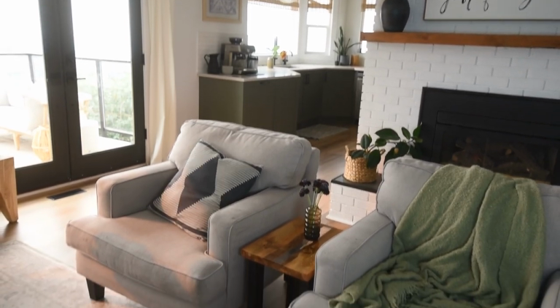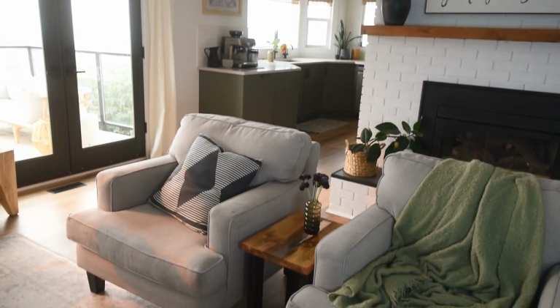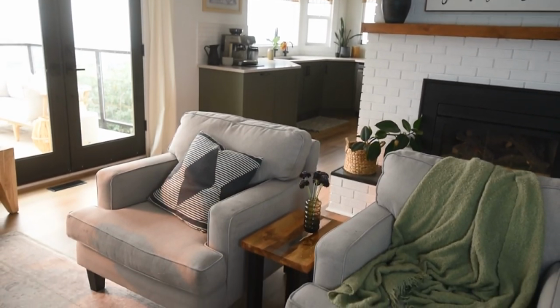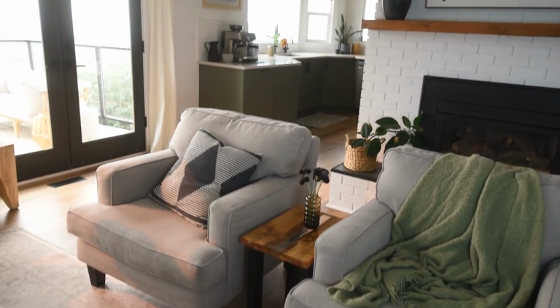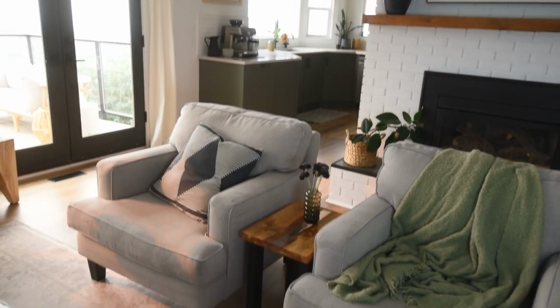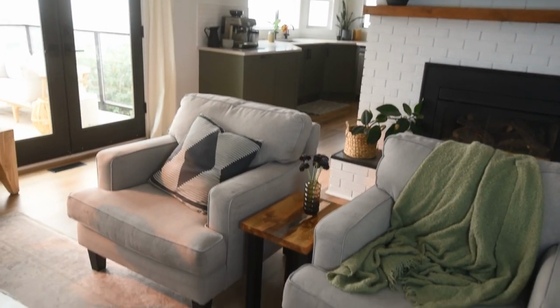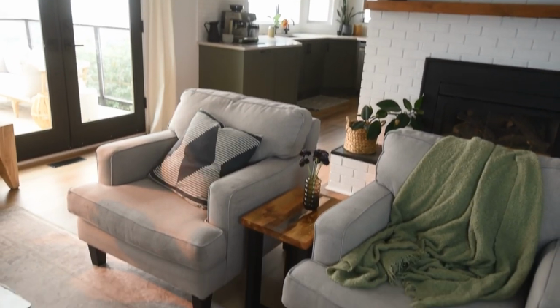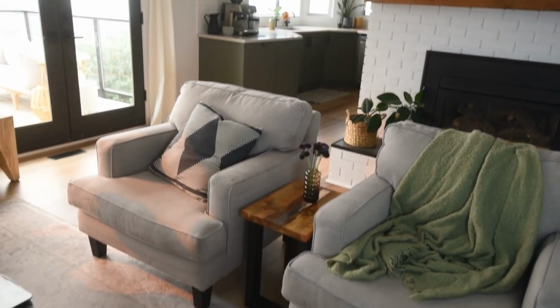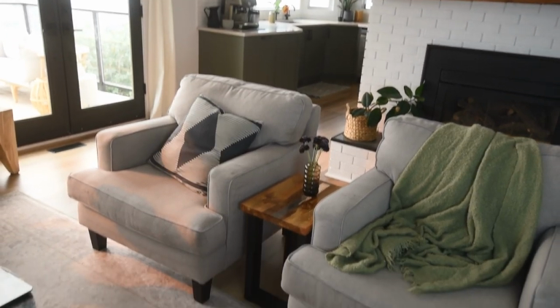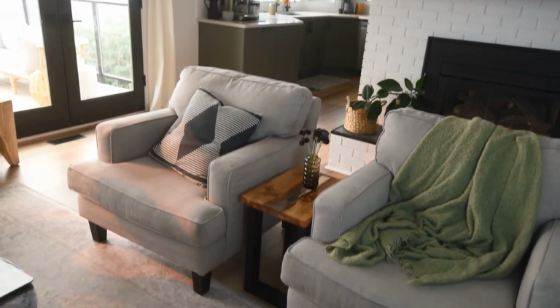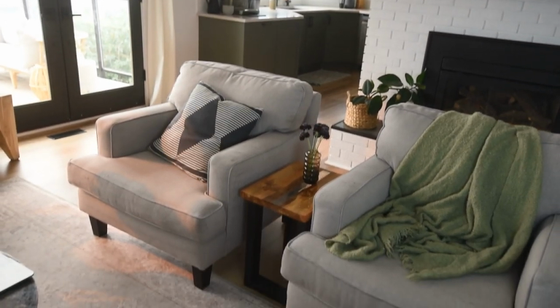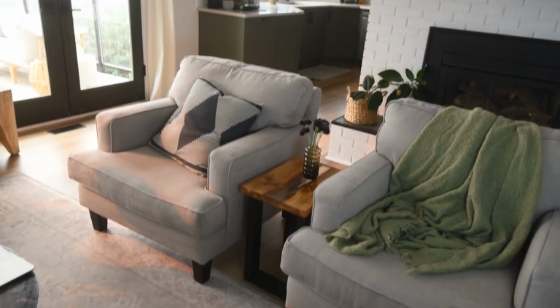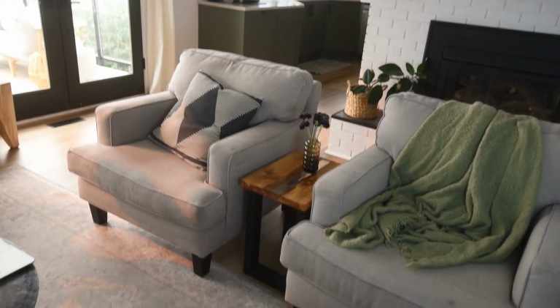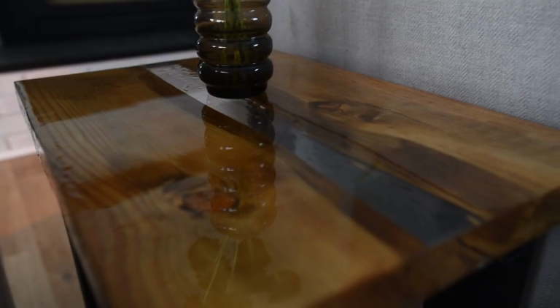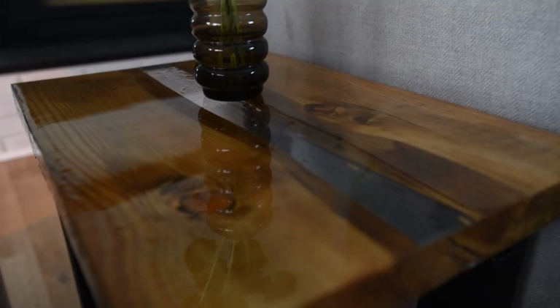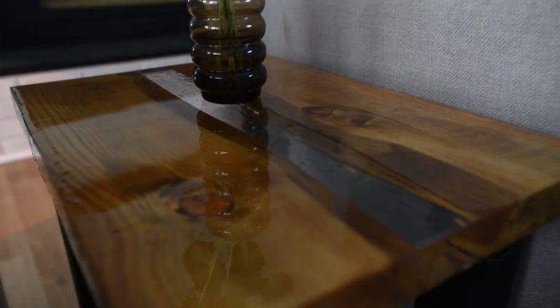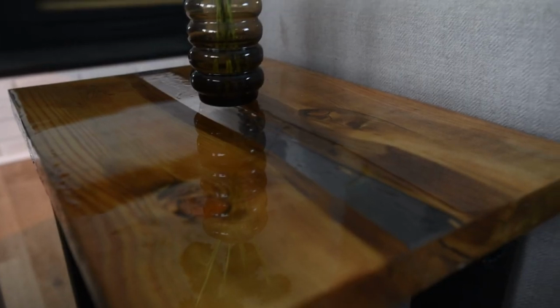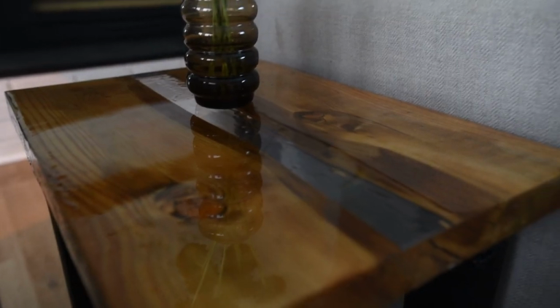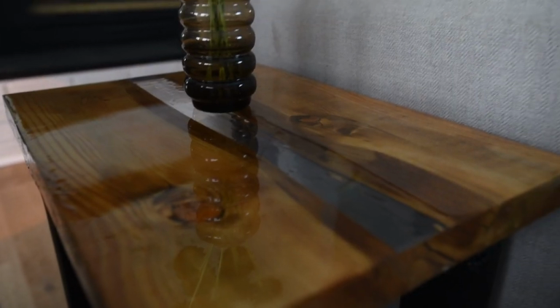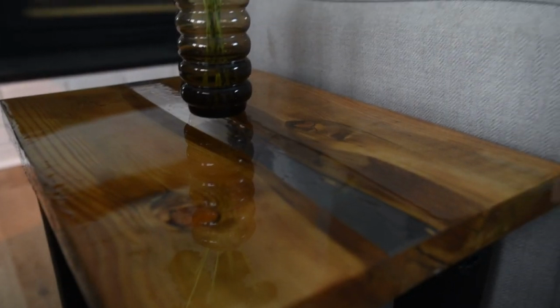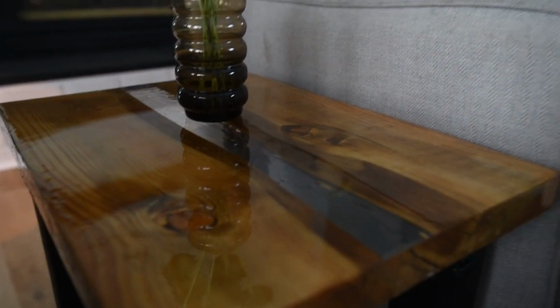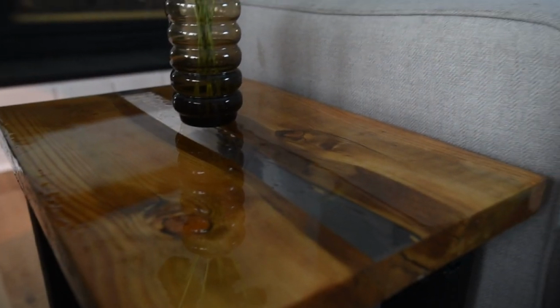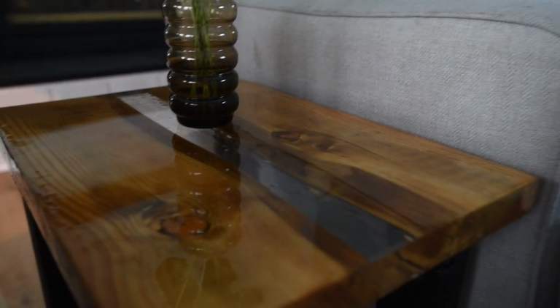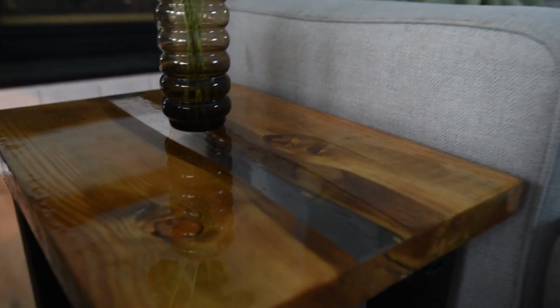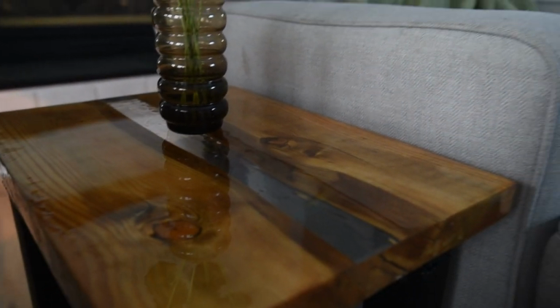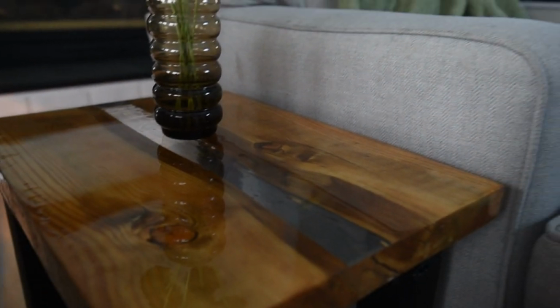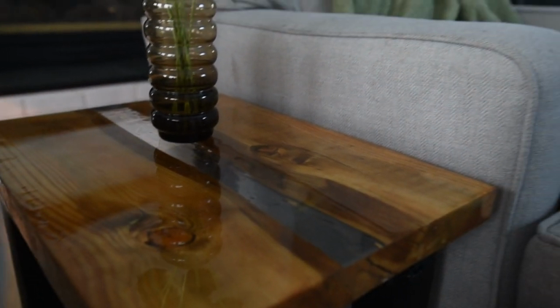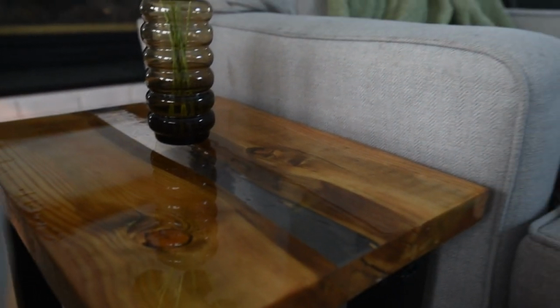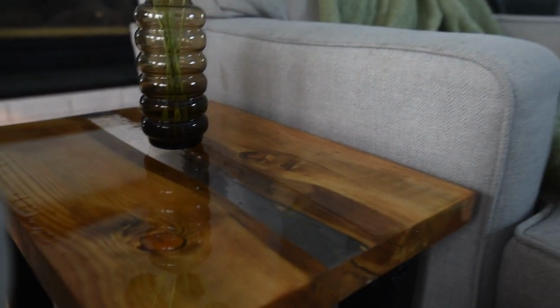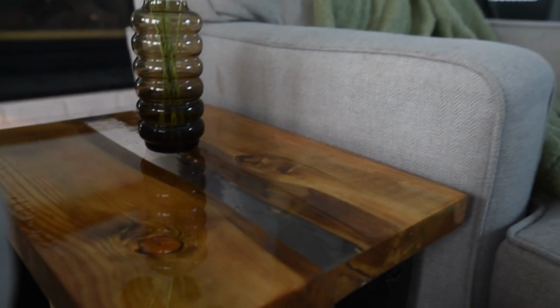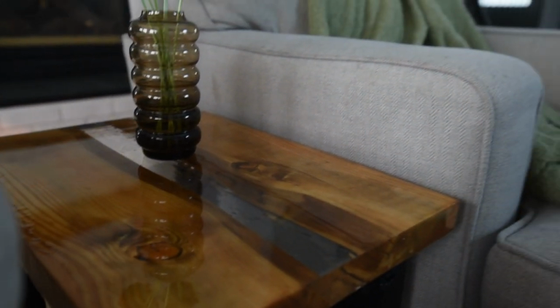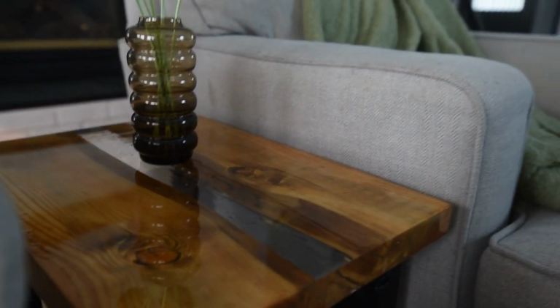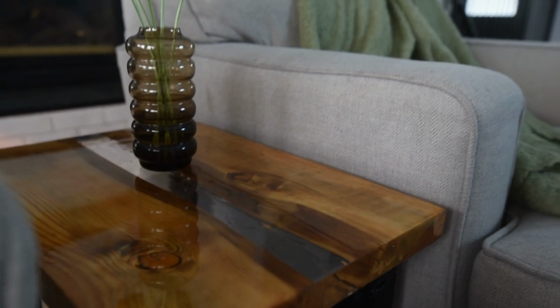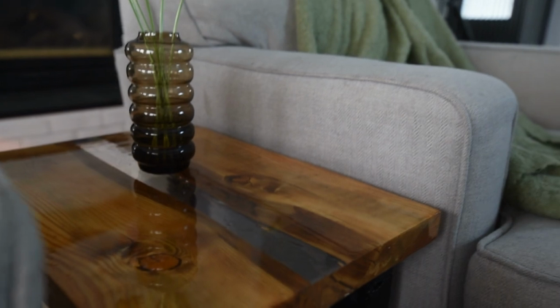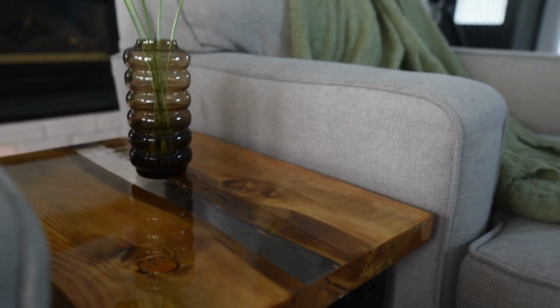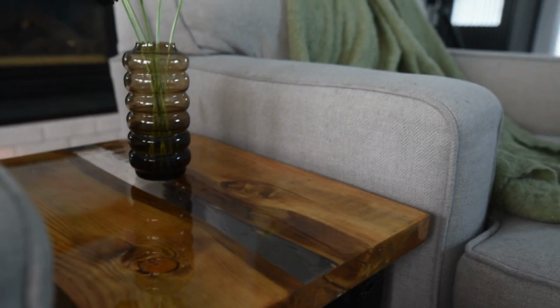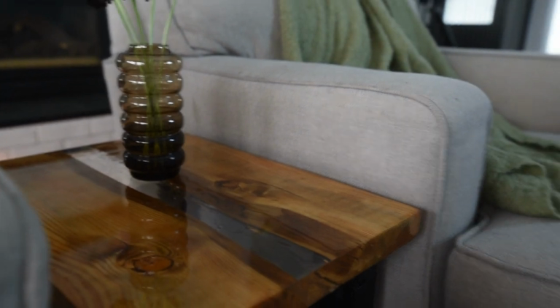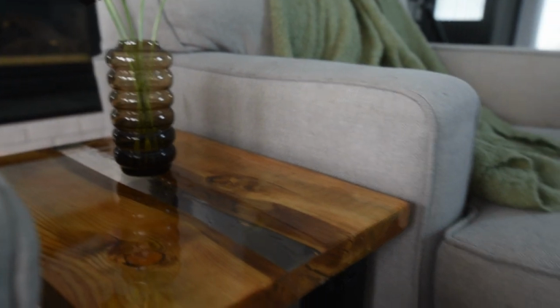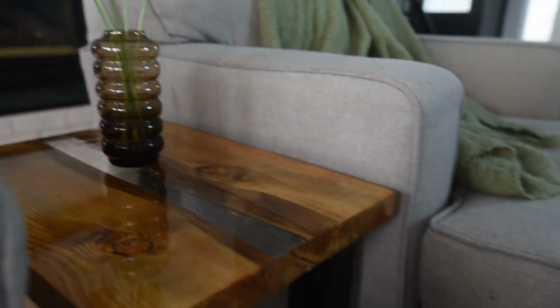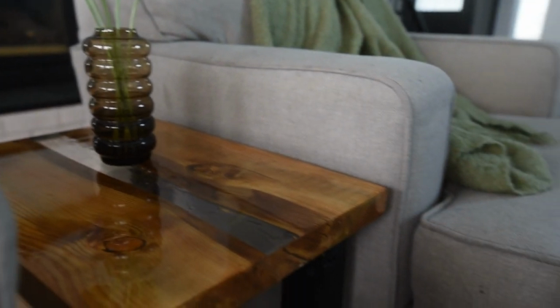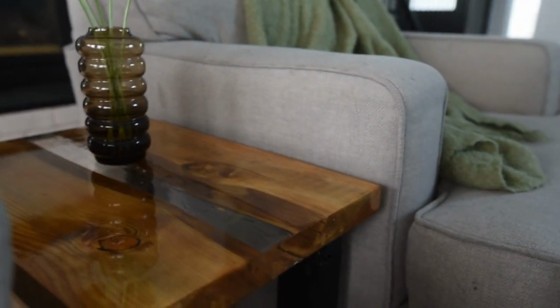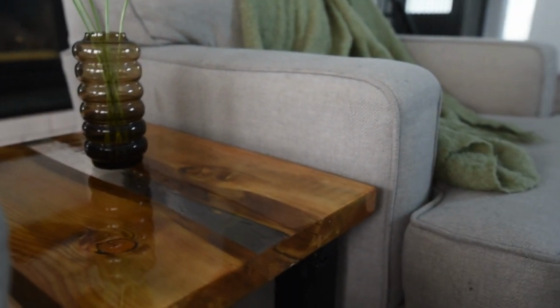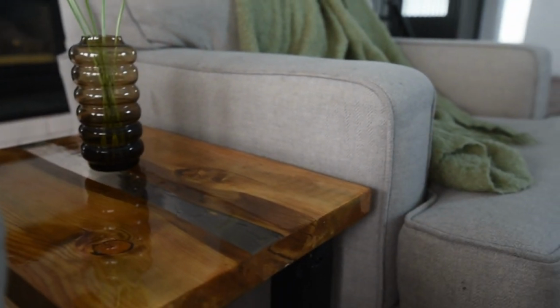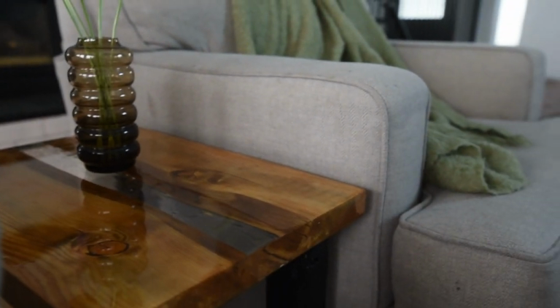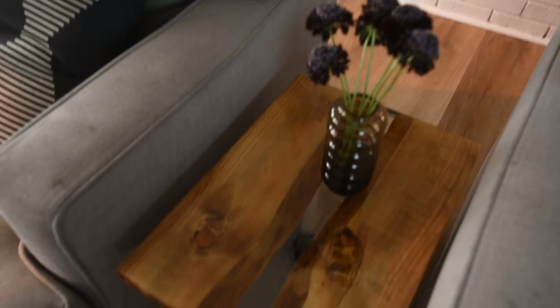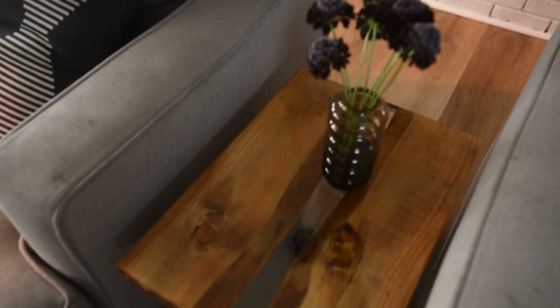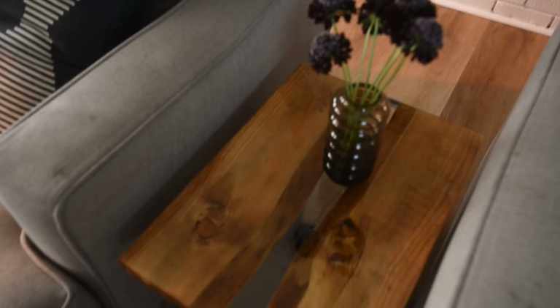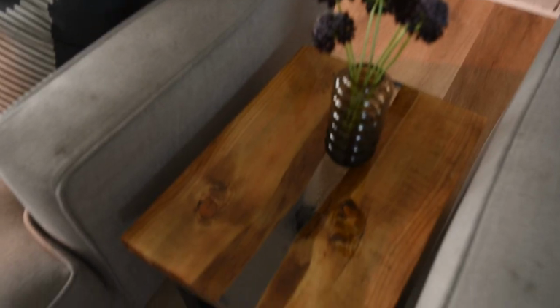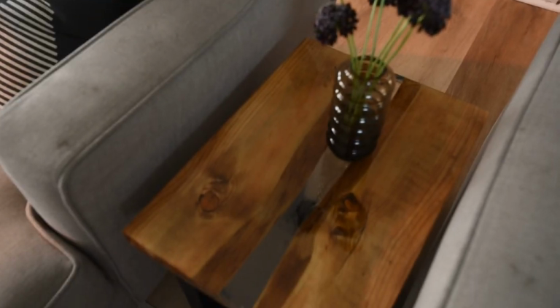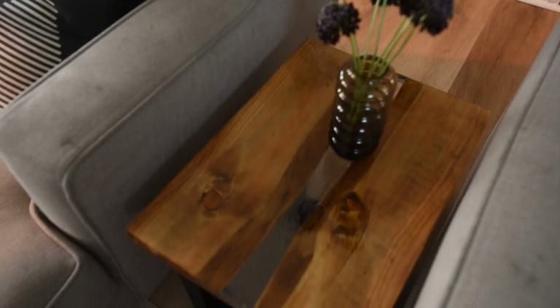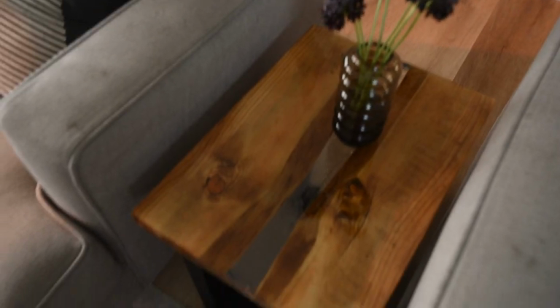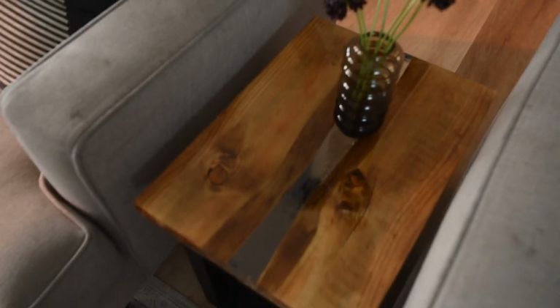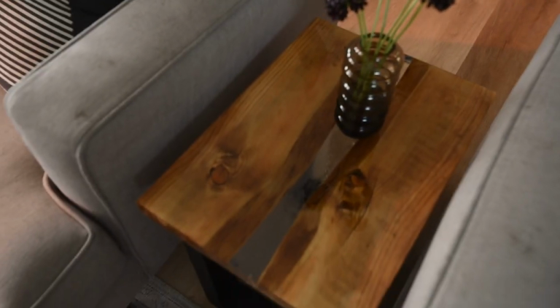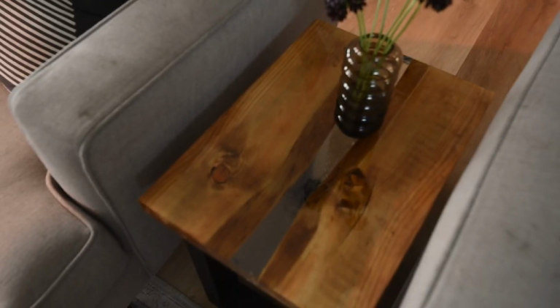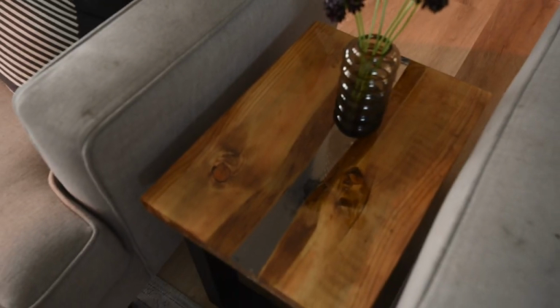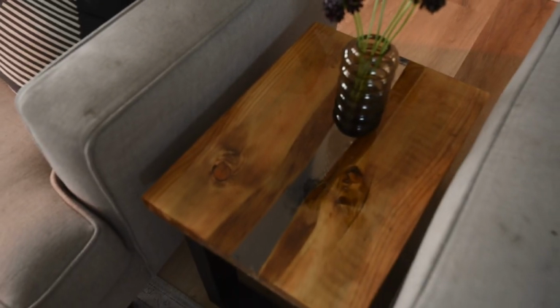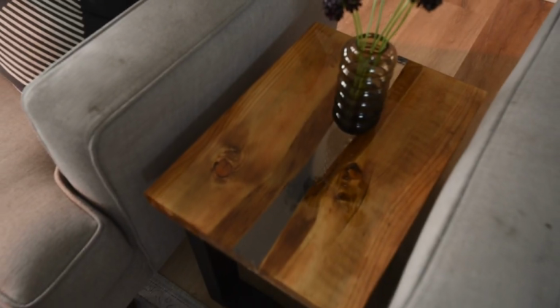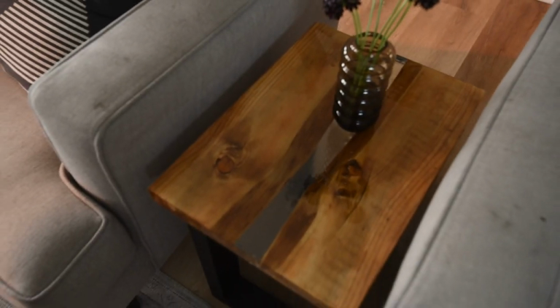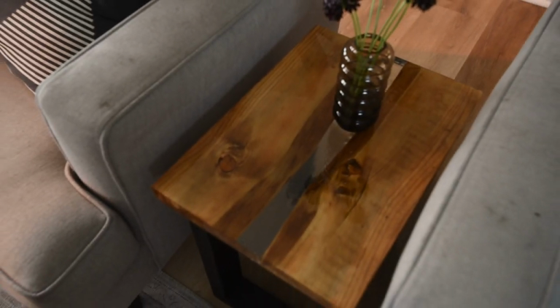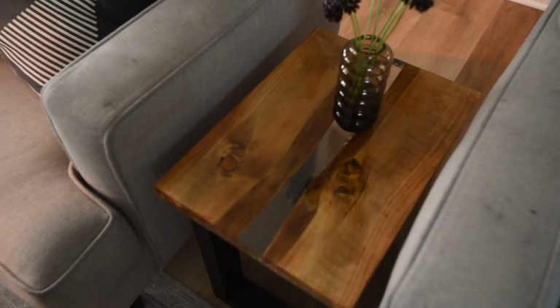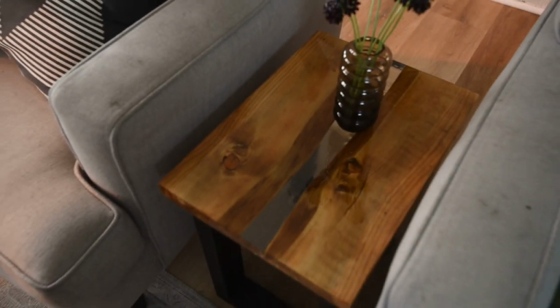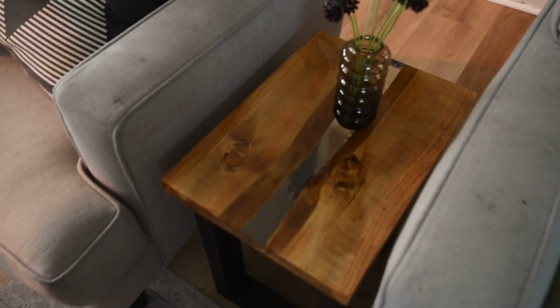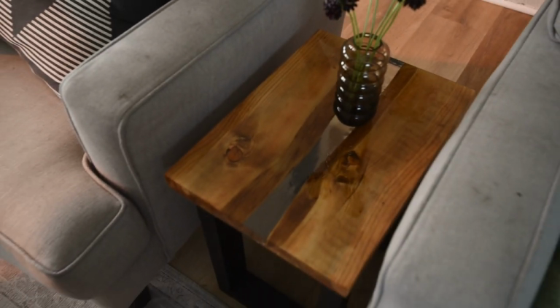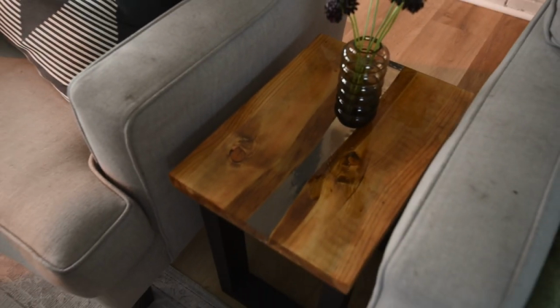That is the tabletop. I am super happy with how it turned out — I think it is gorgeous and I'm really proud of it for my first attempt at making a project like this.